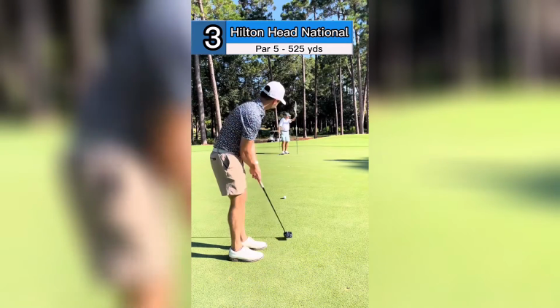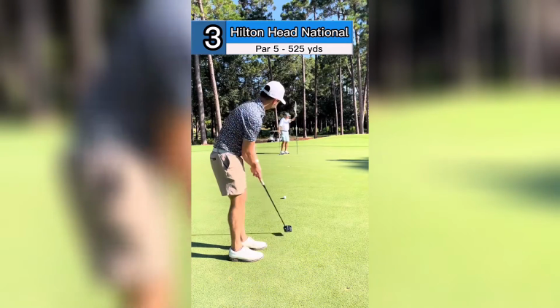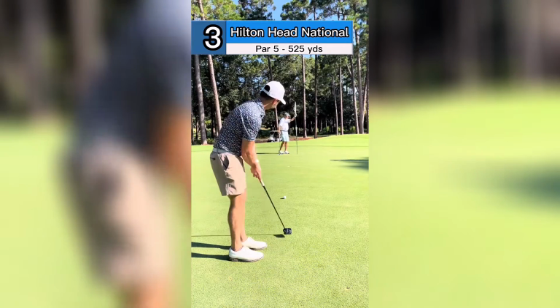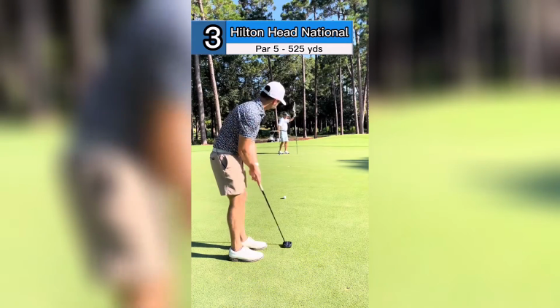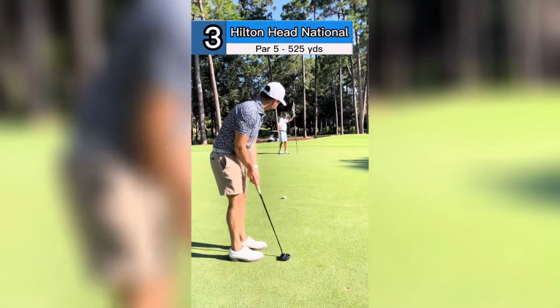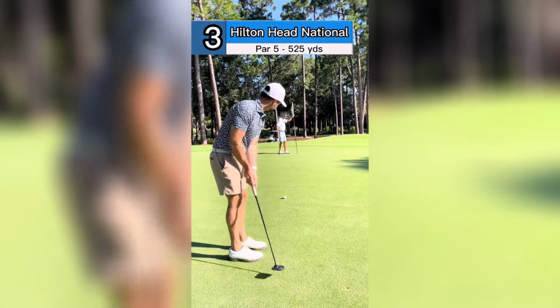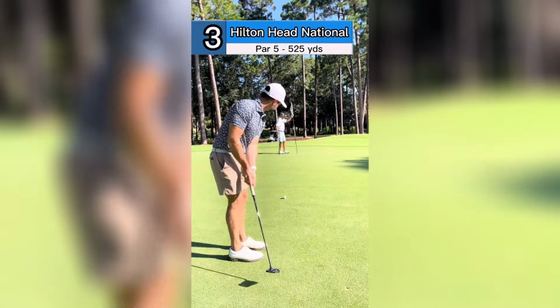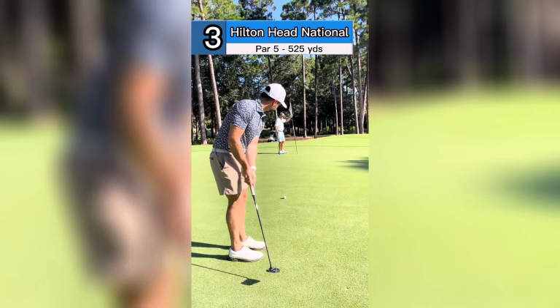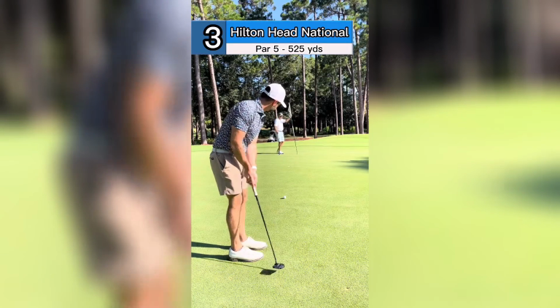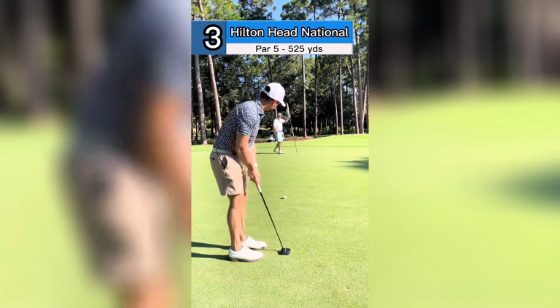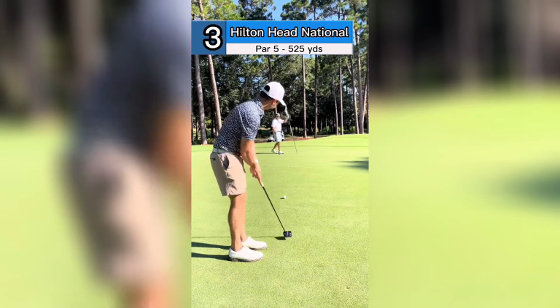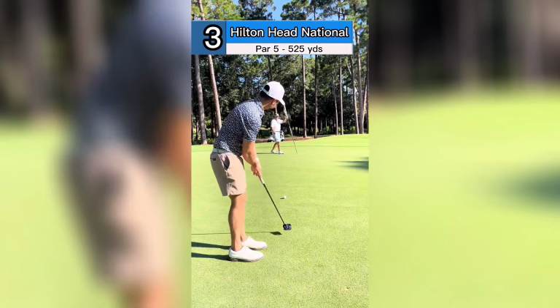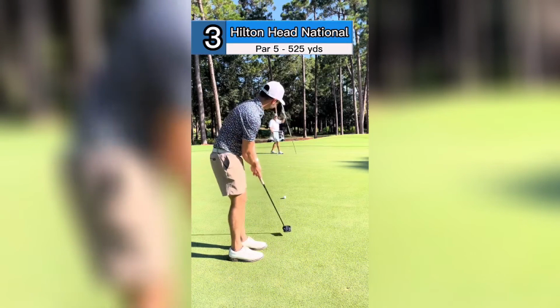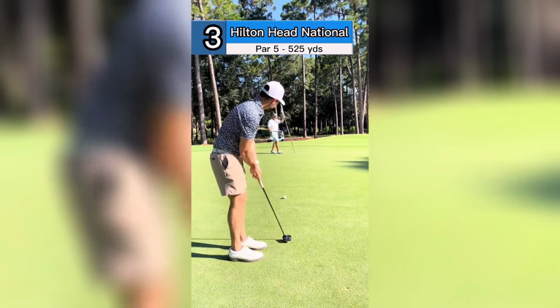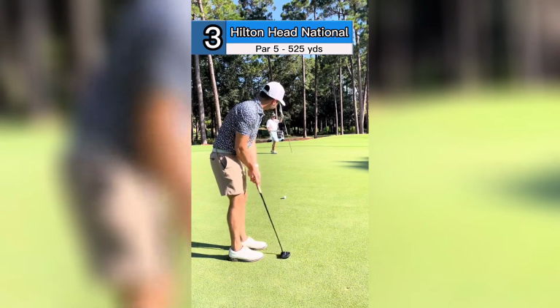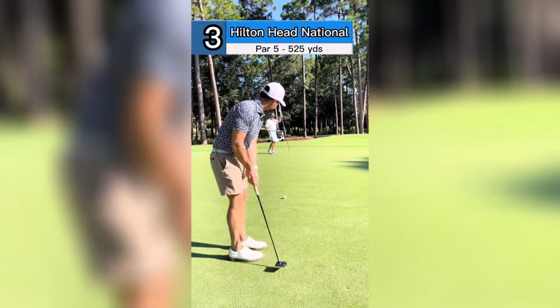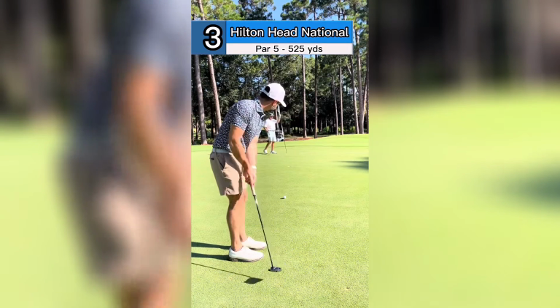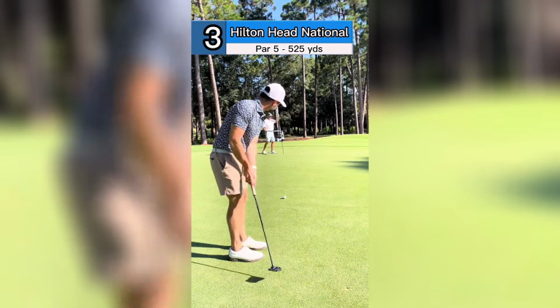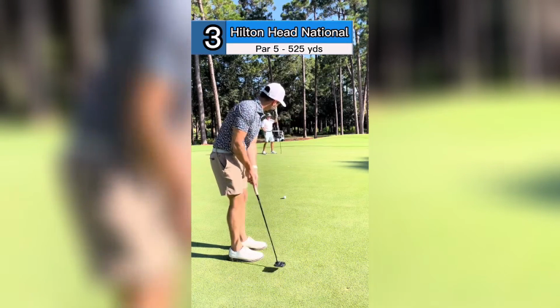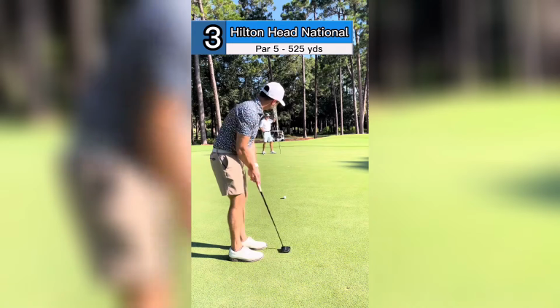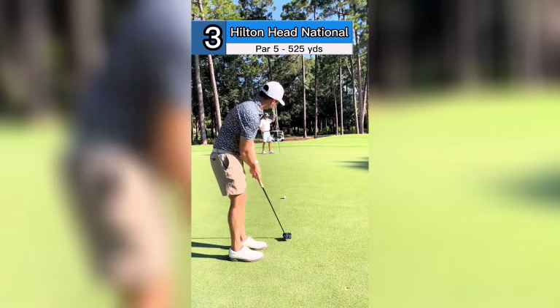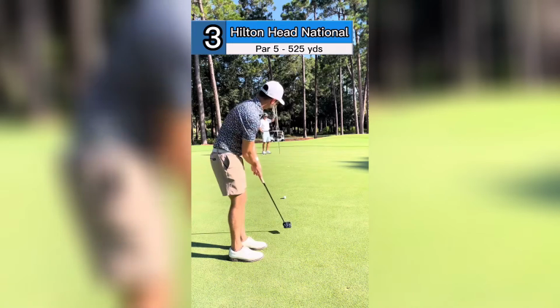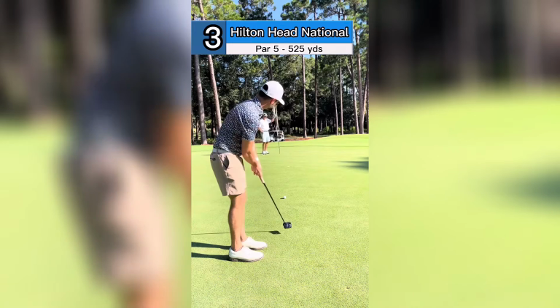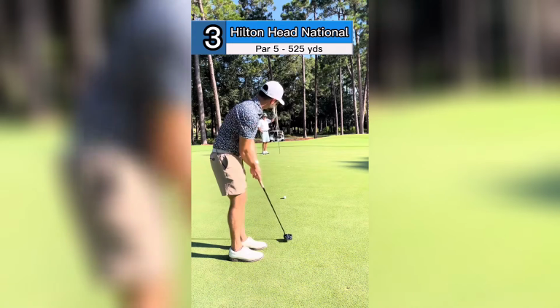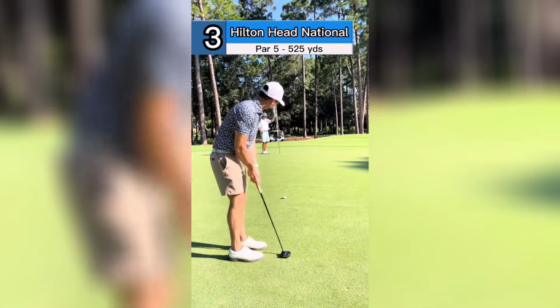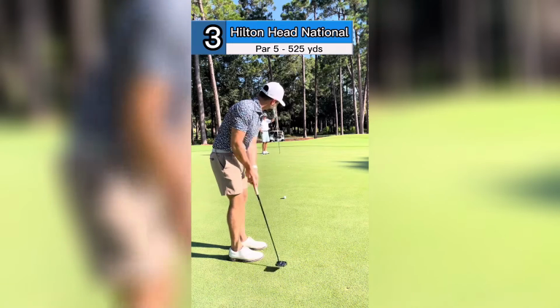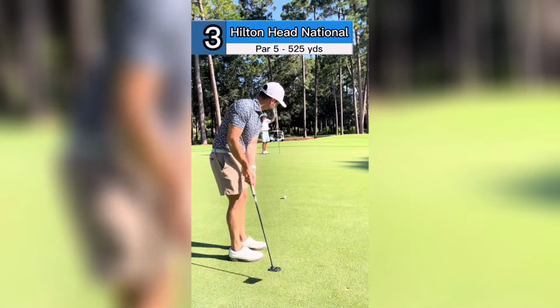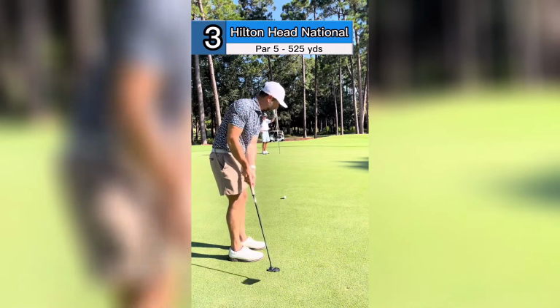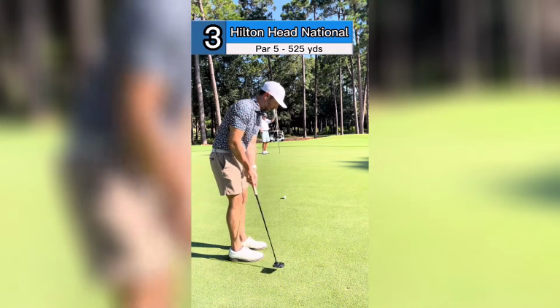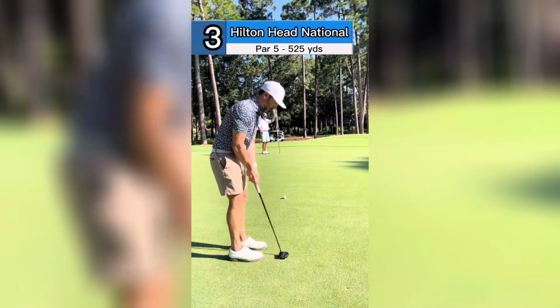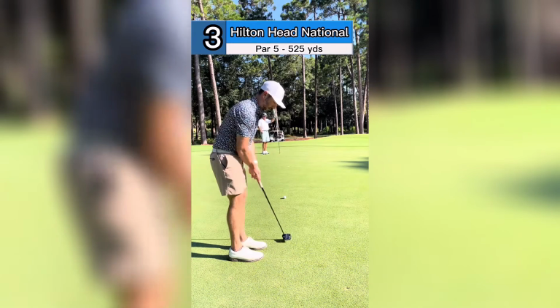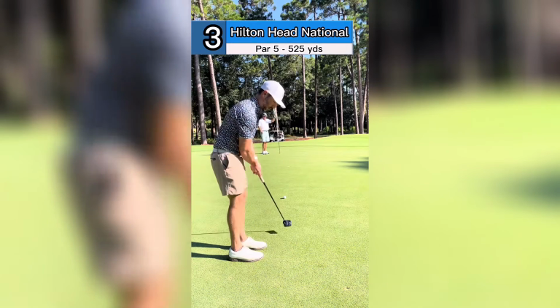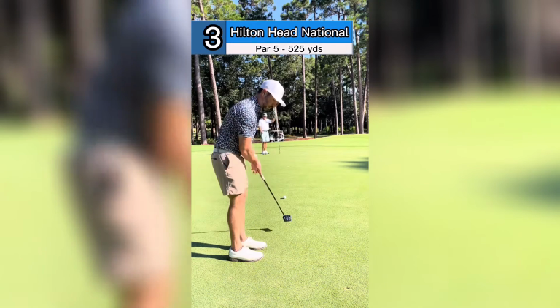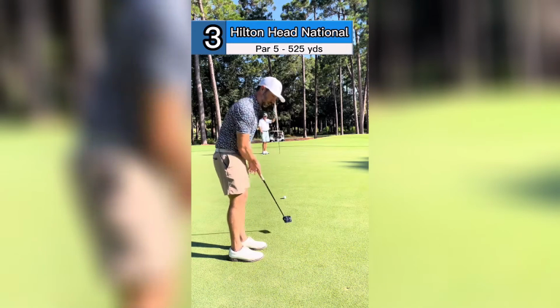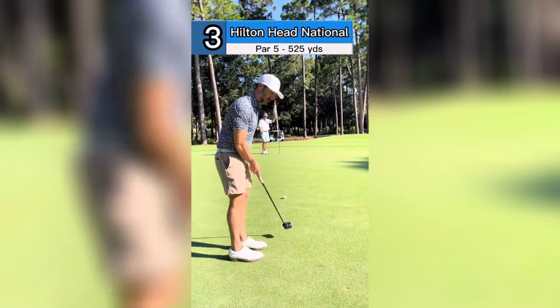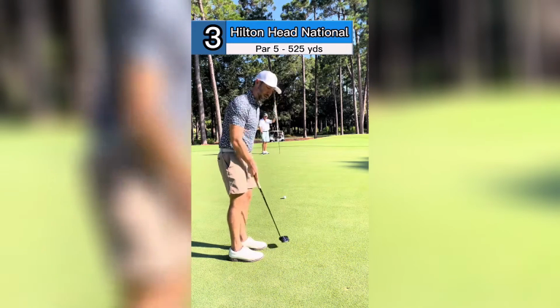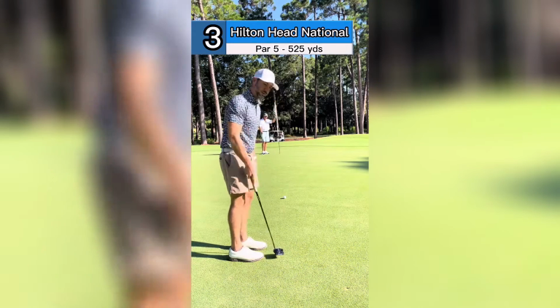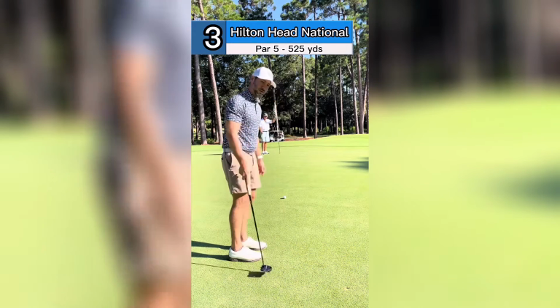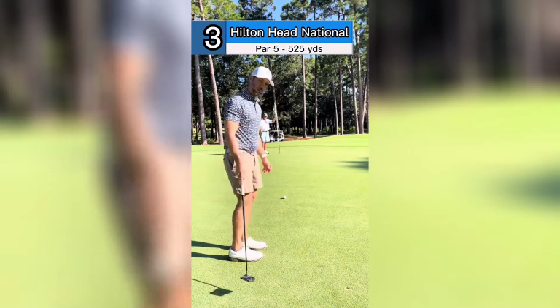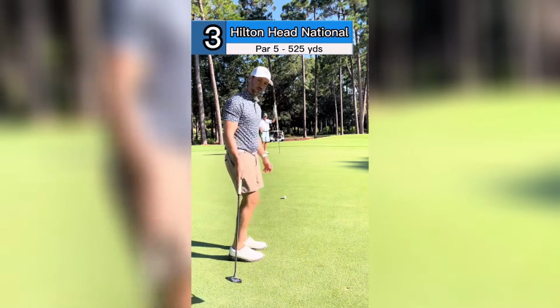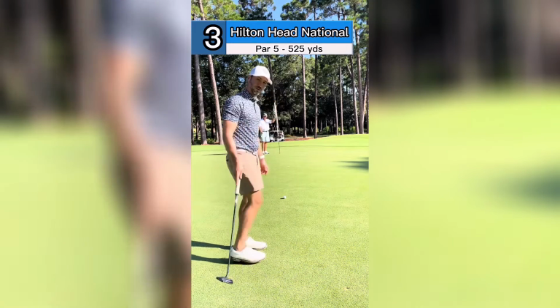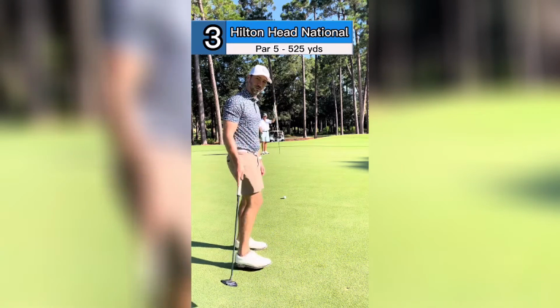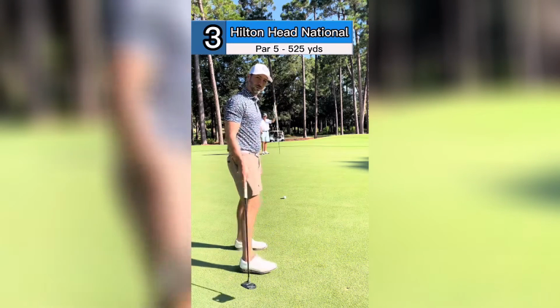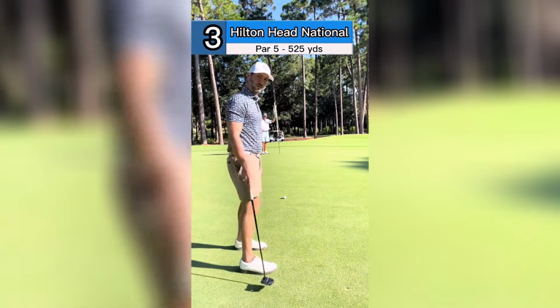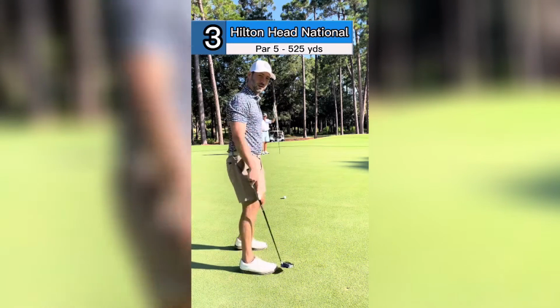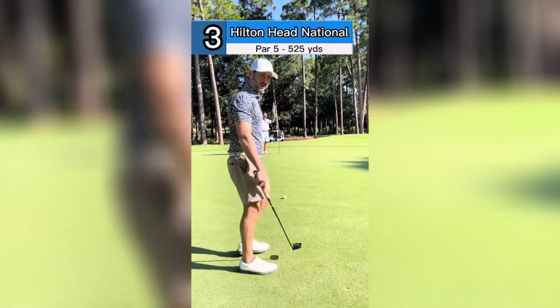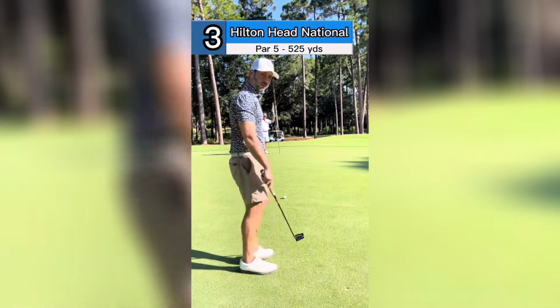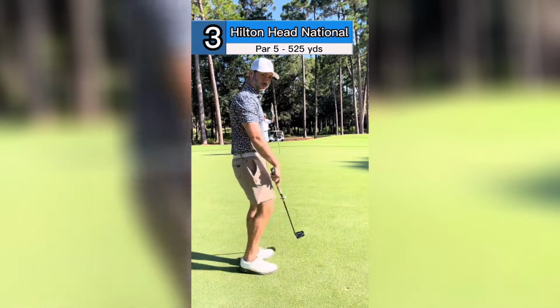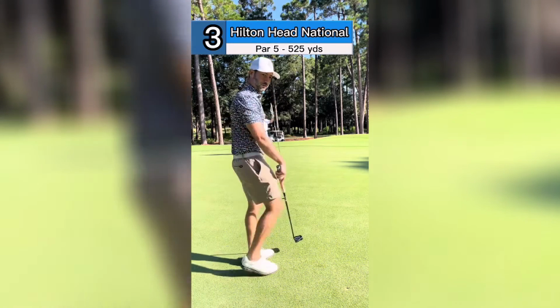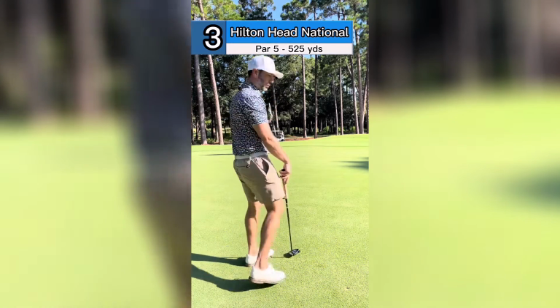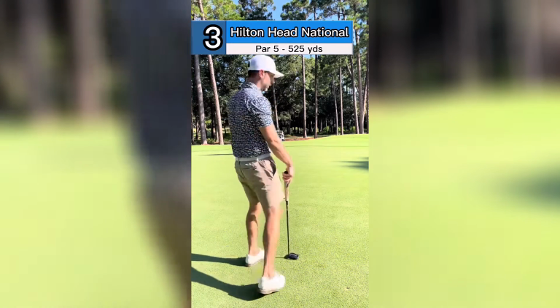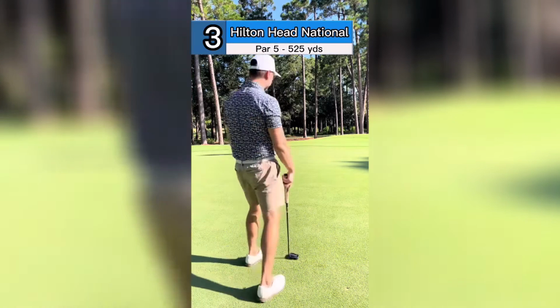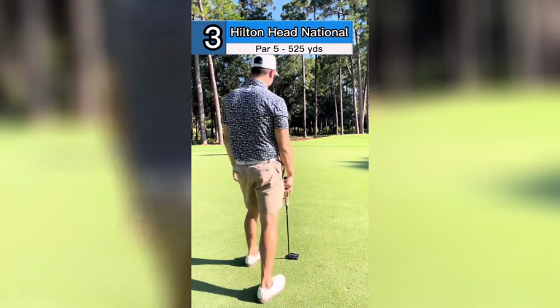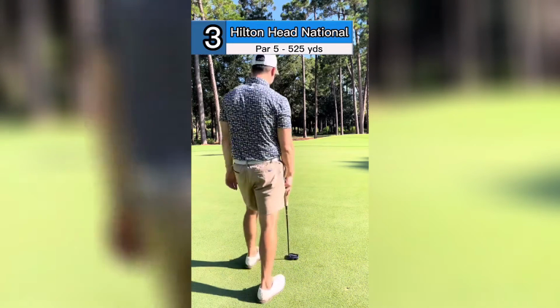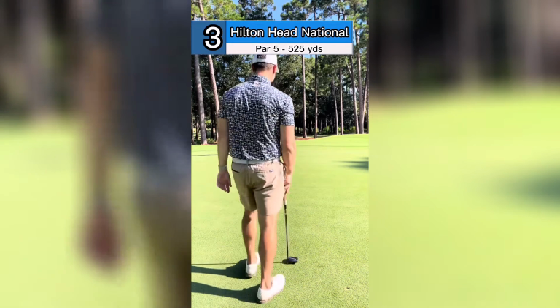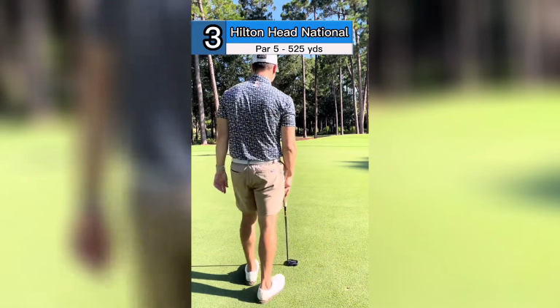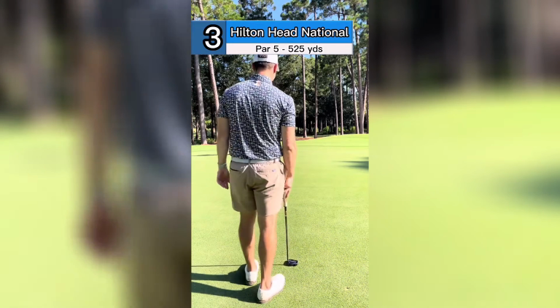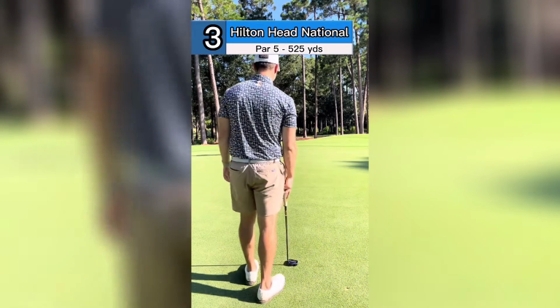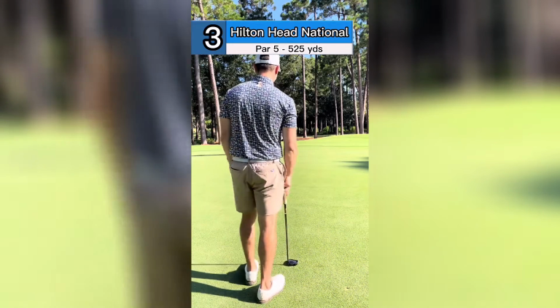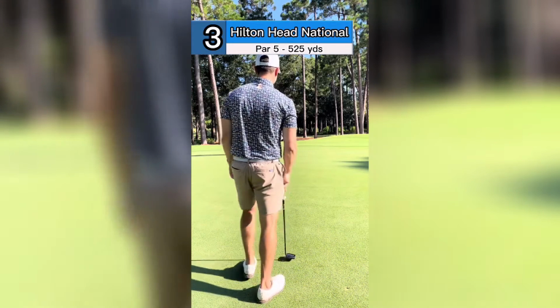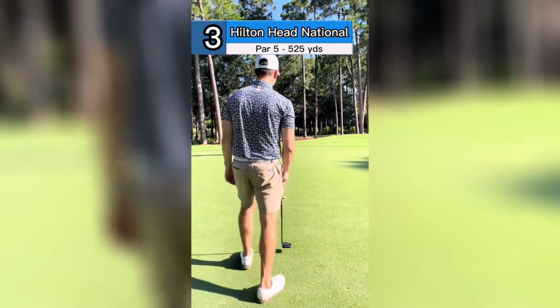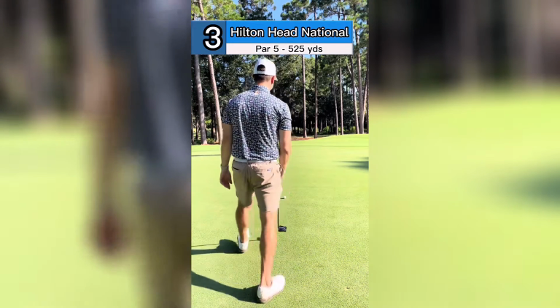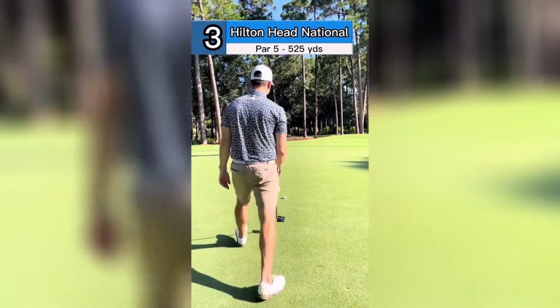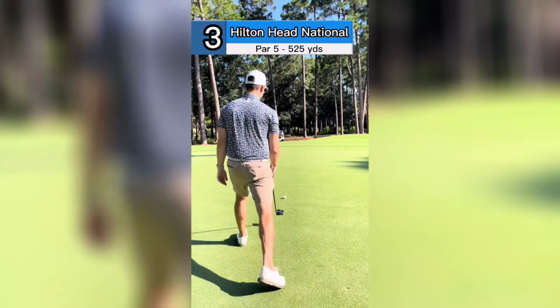It's about 10 feet. Should be about a ball out left. I'm gonna go a little inside that with some pace. Let's do this.